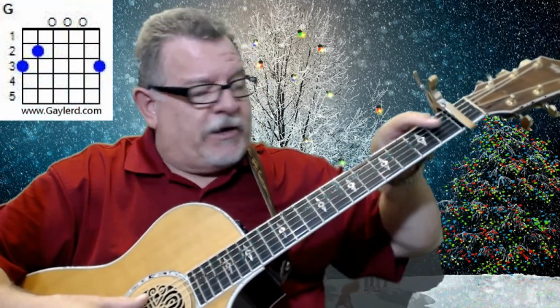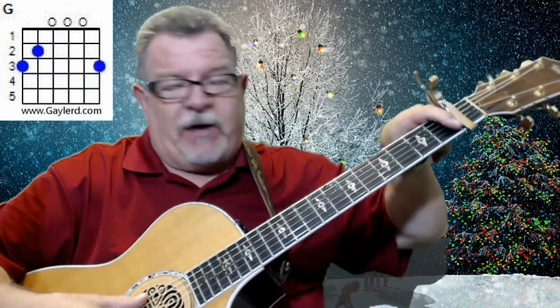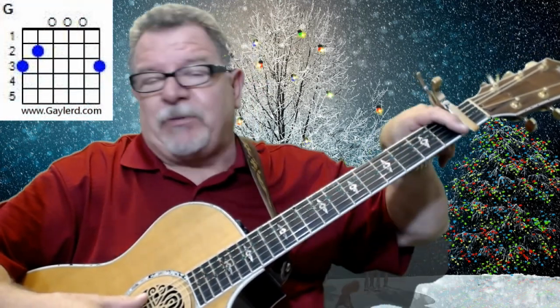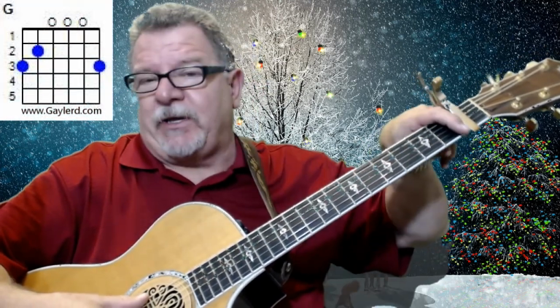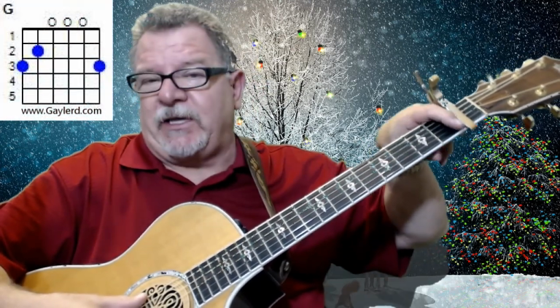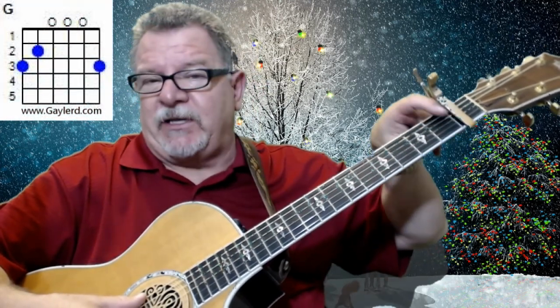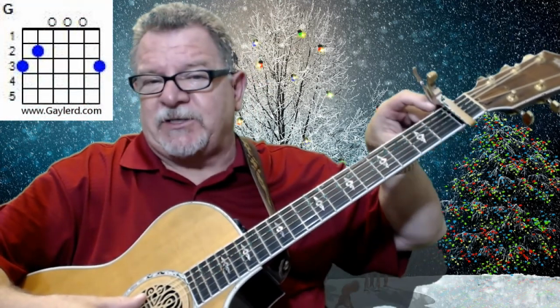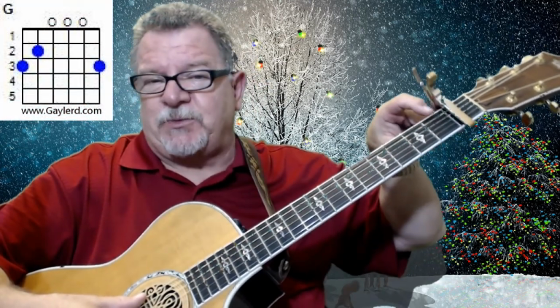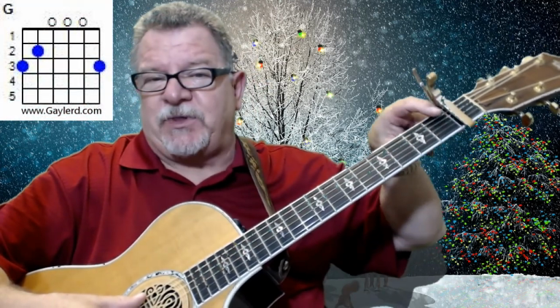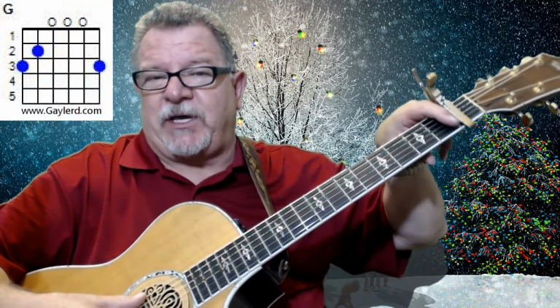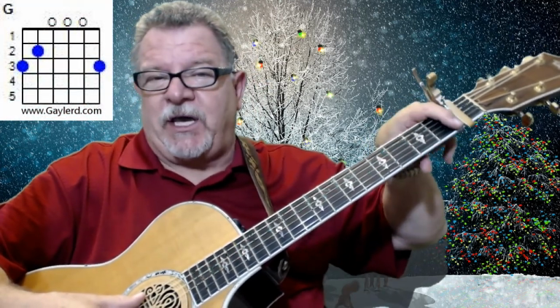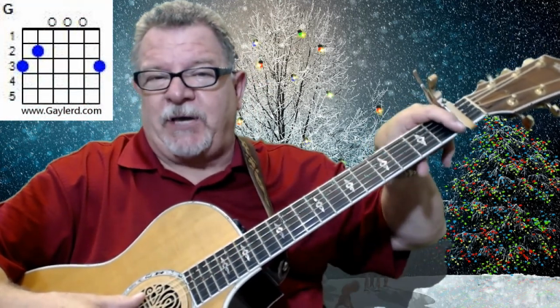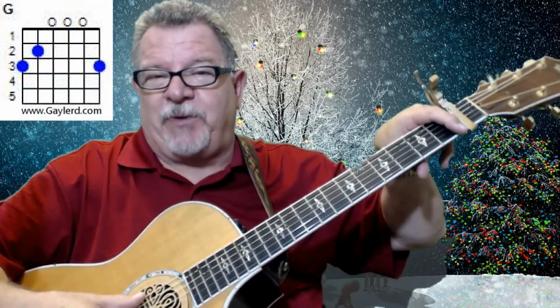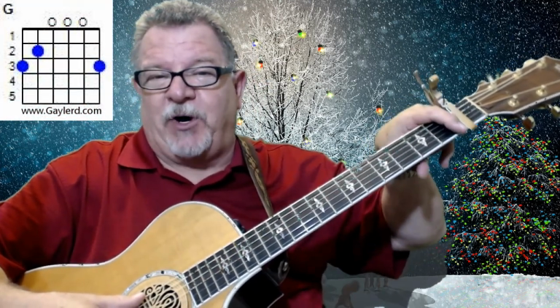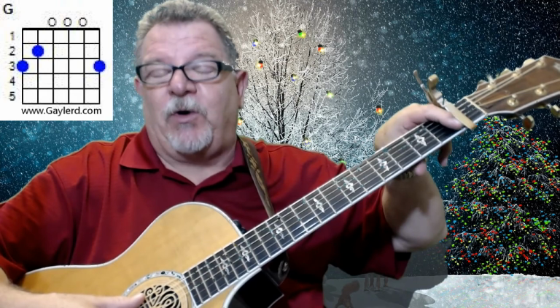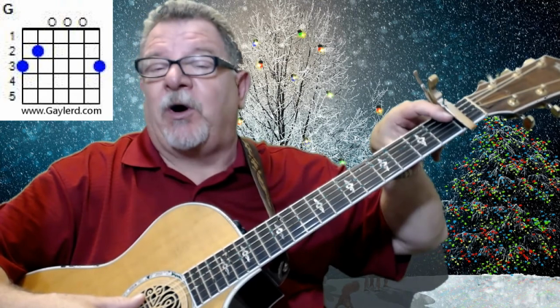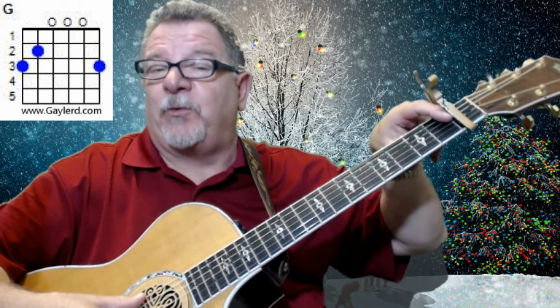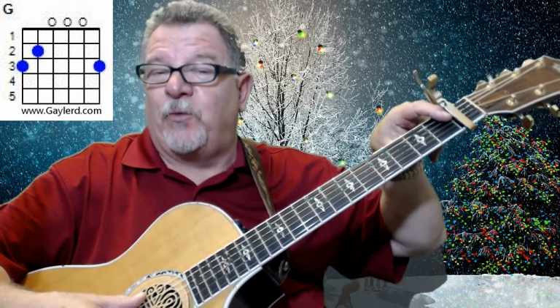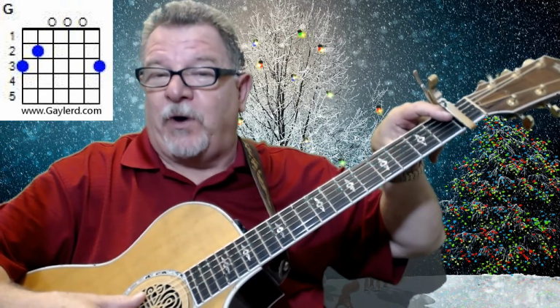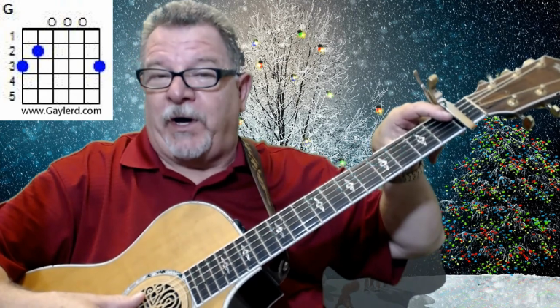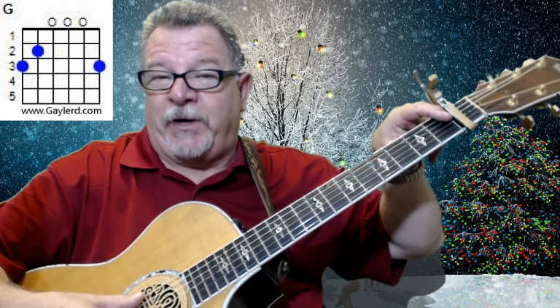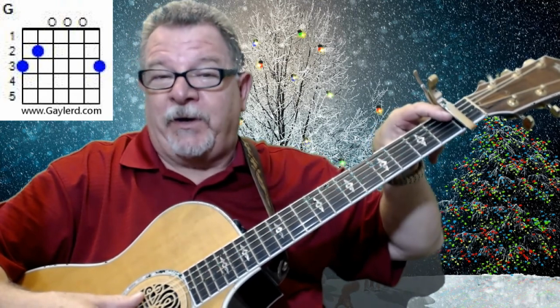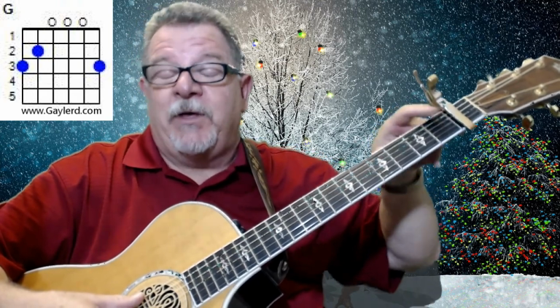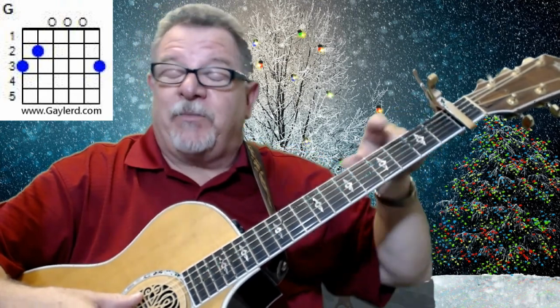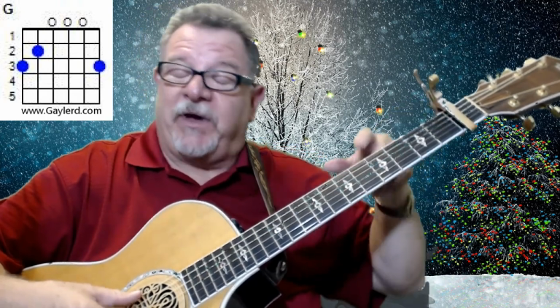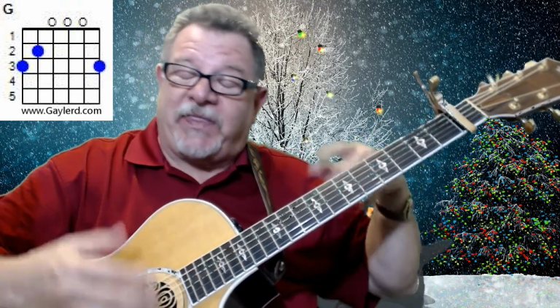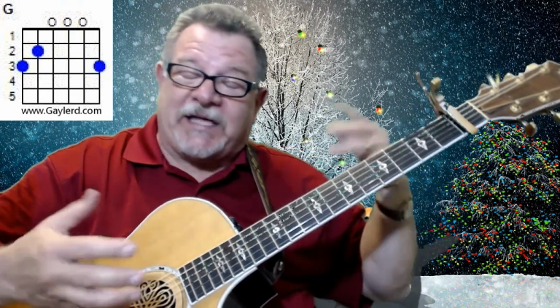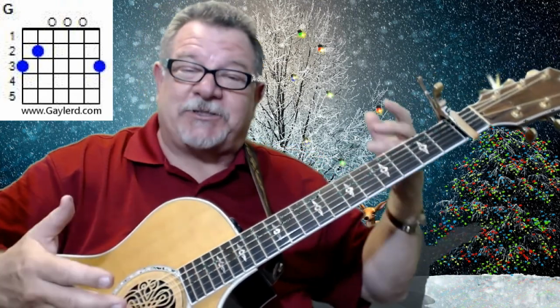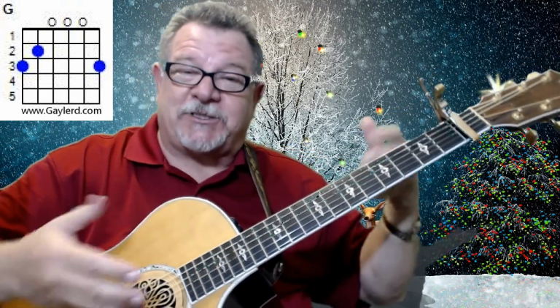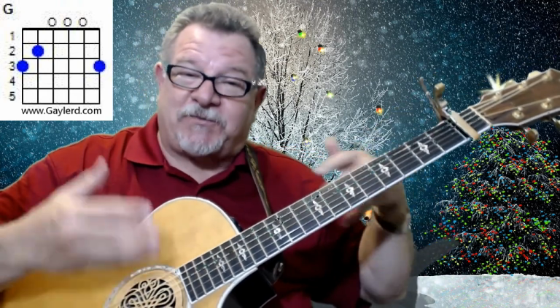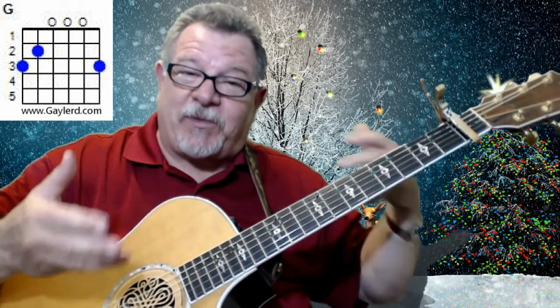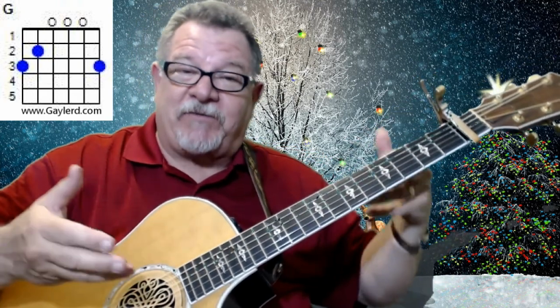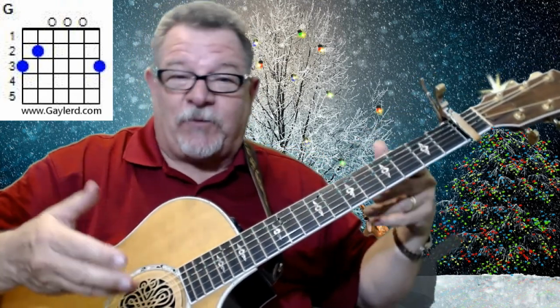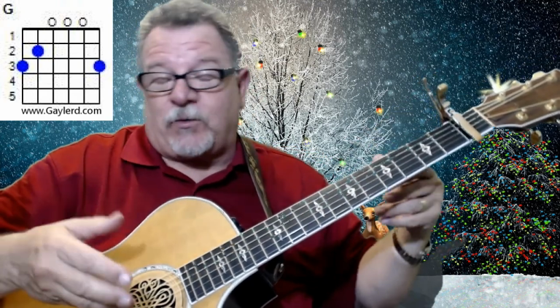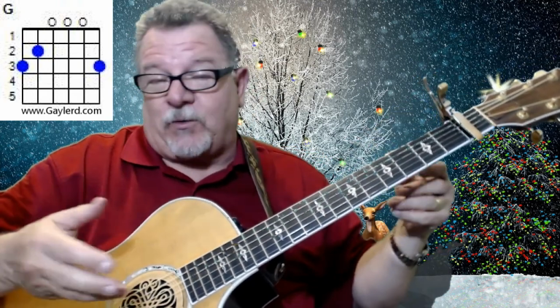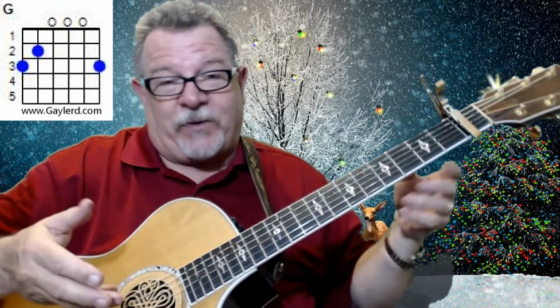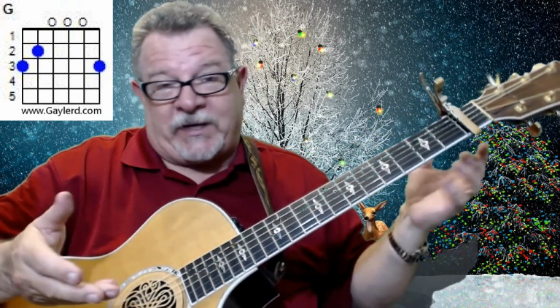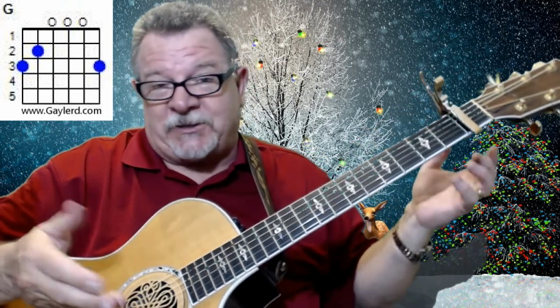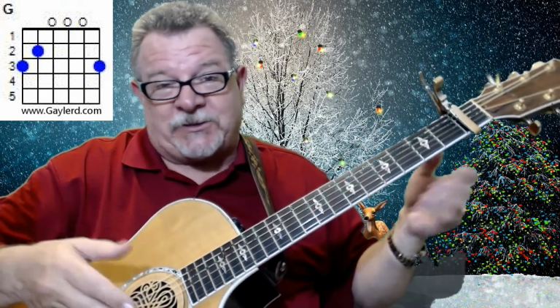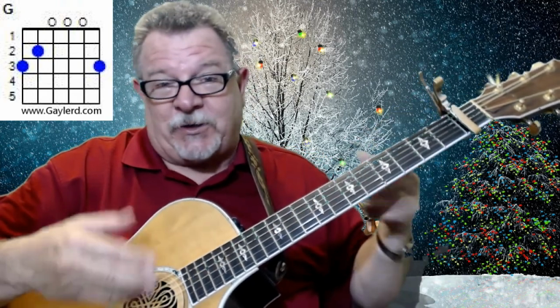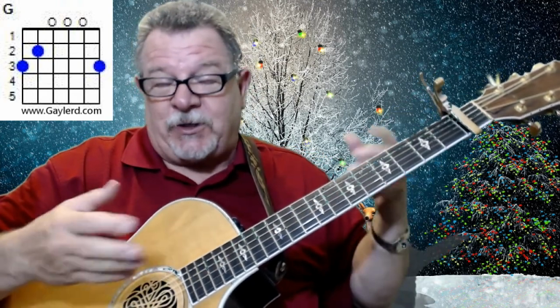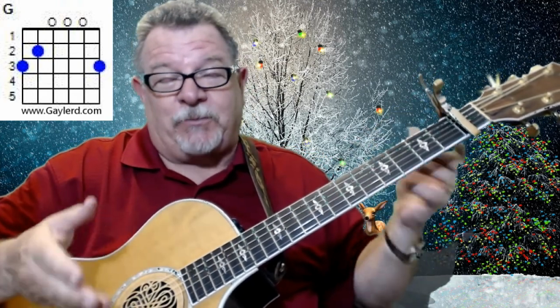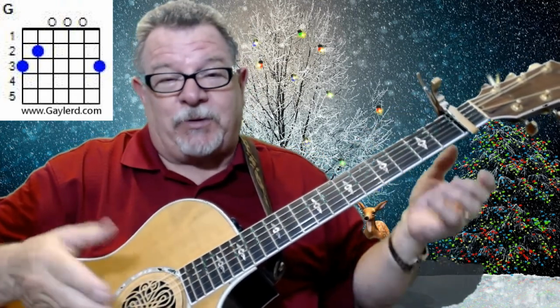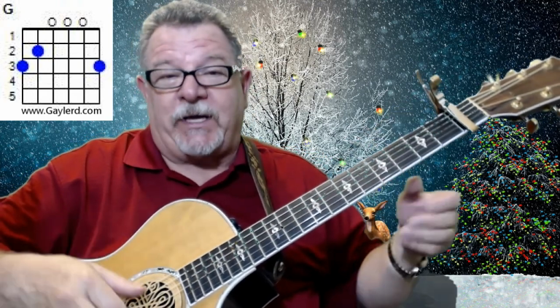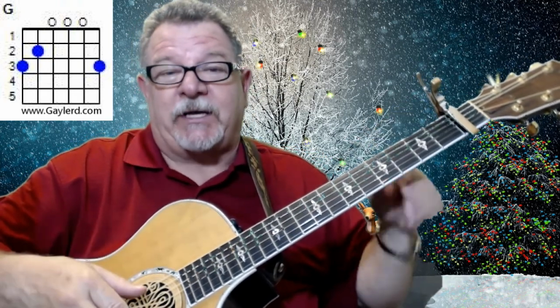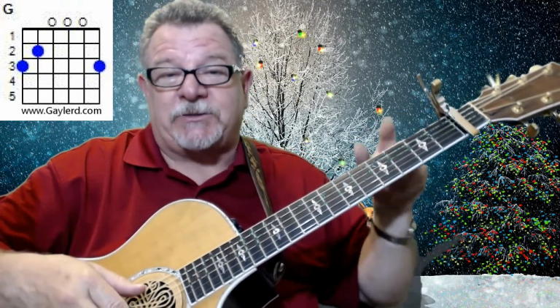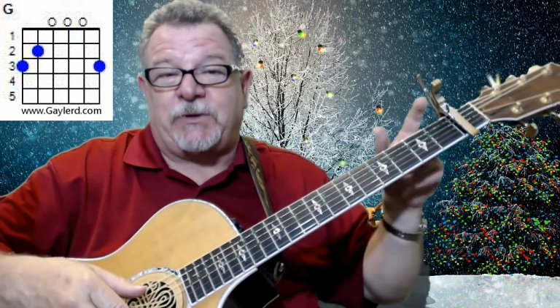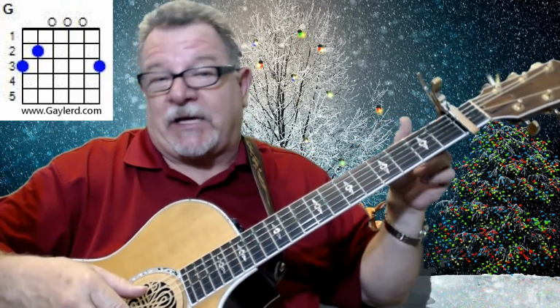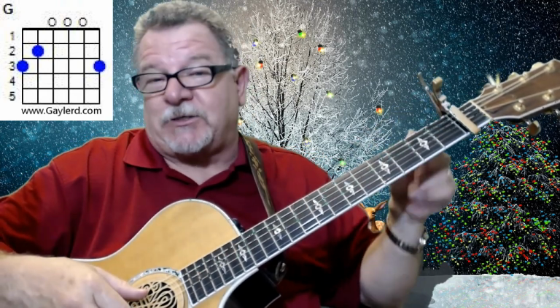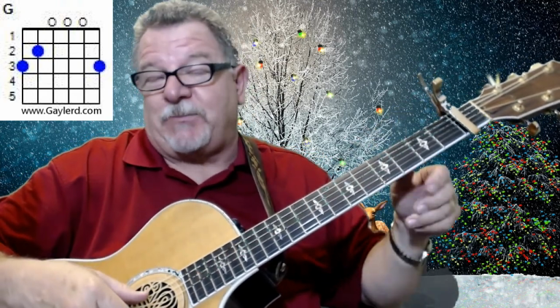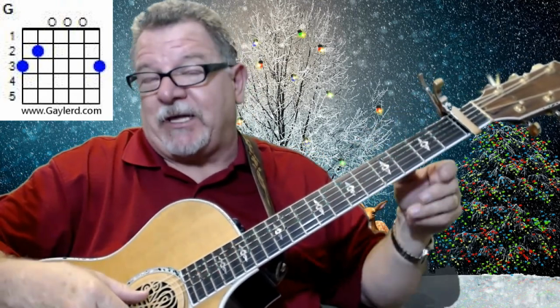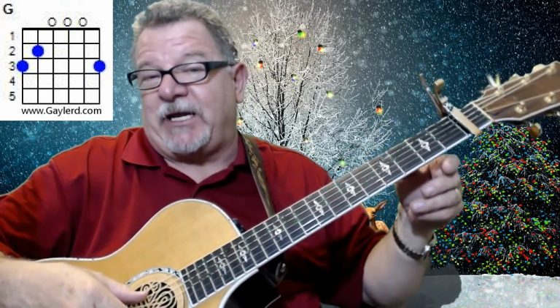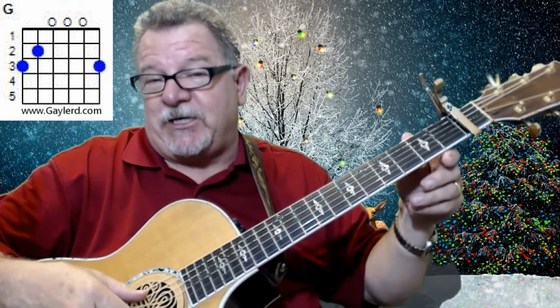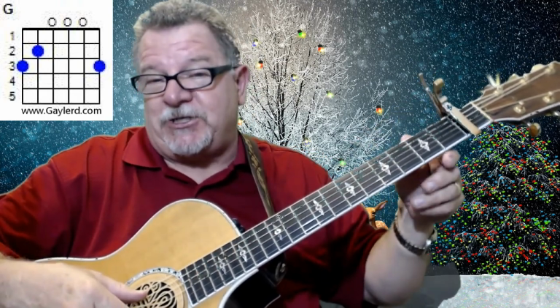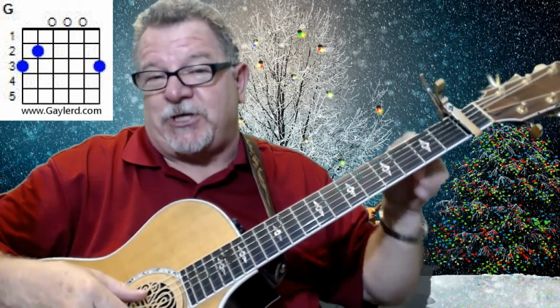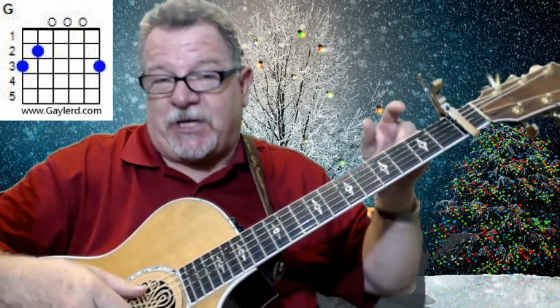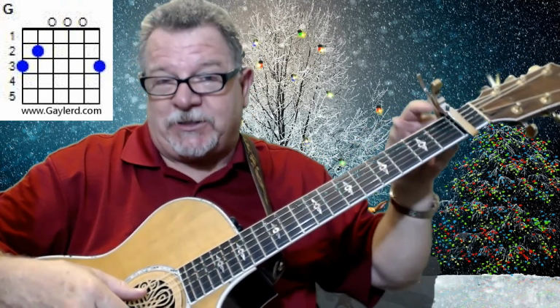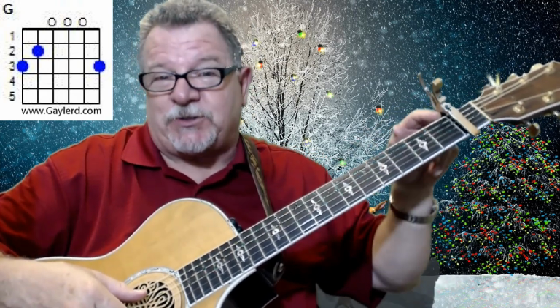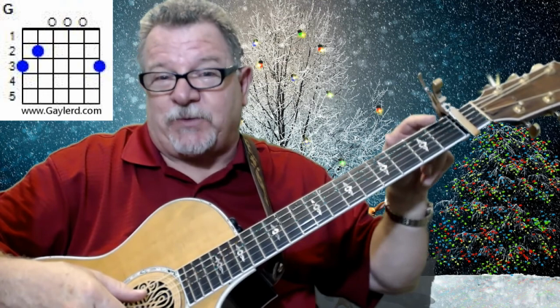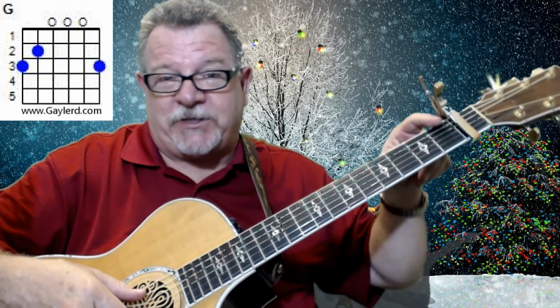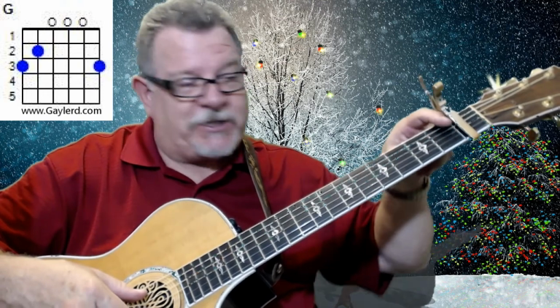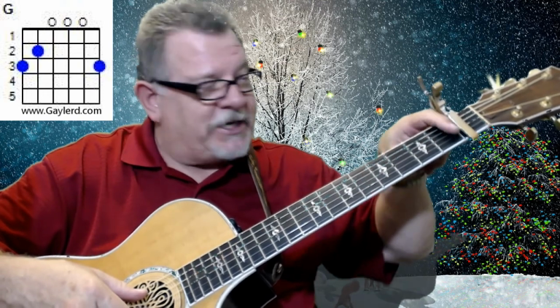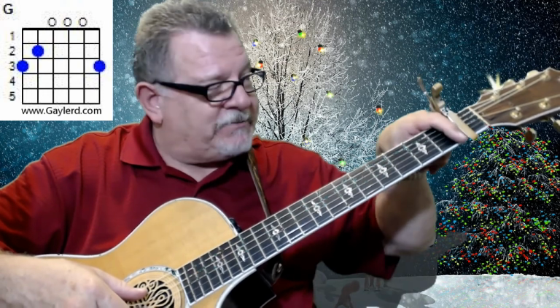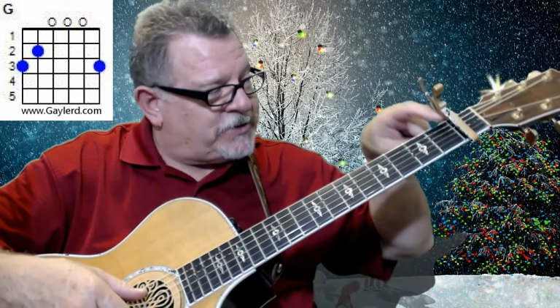Now I'm playing this with a capo on one, but that's just for my vocal range. So you can play it — it's actually played in G; I just raised it up.